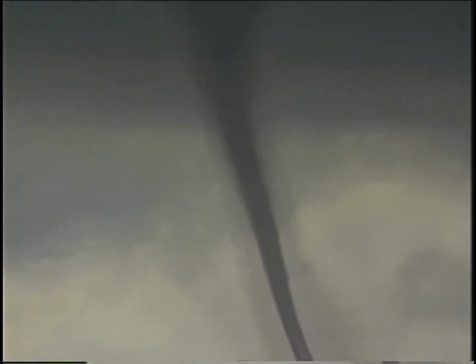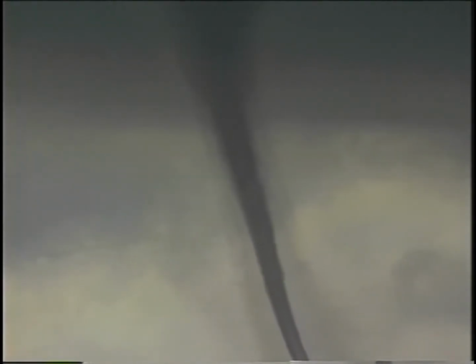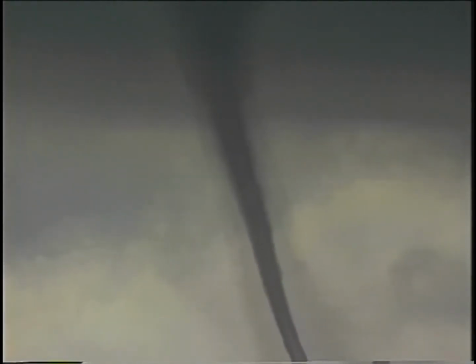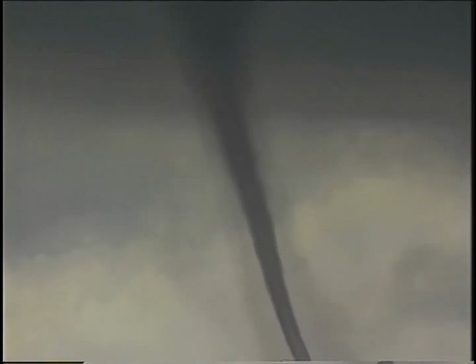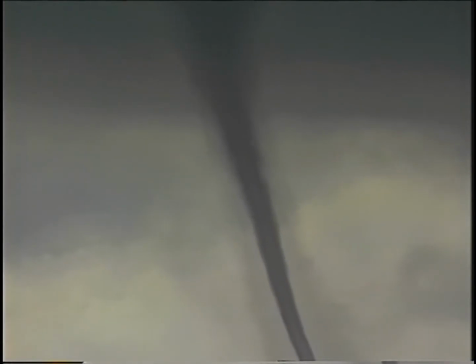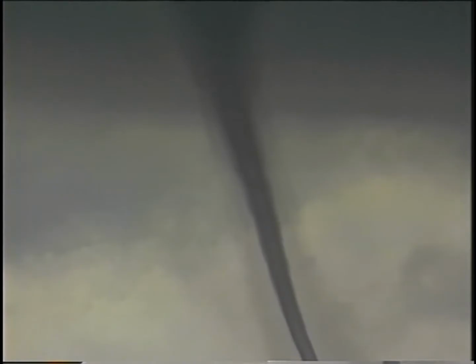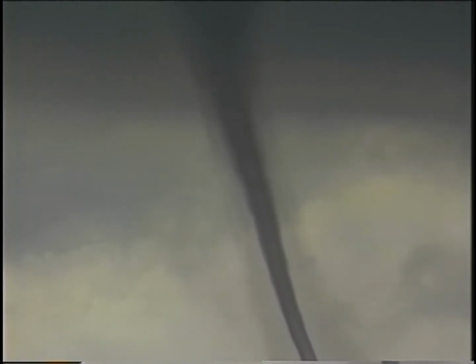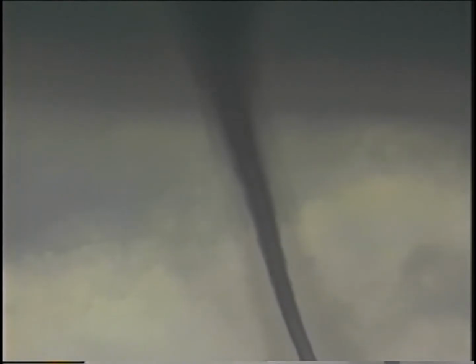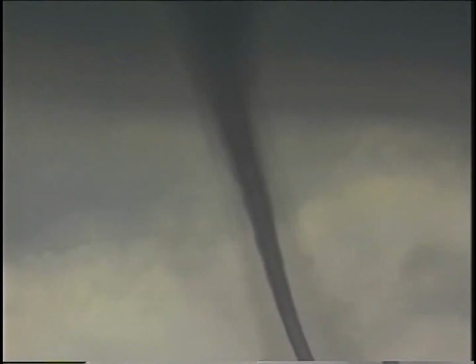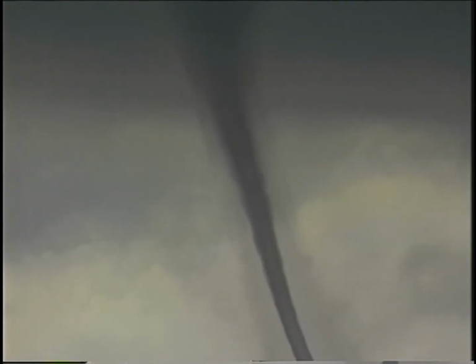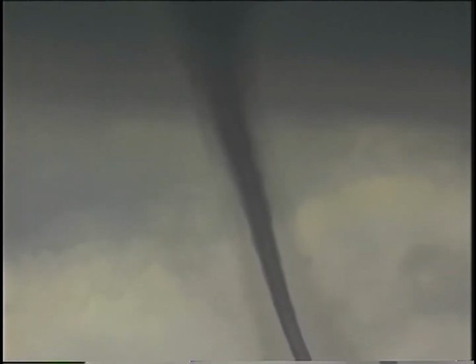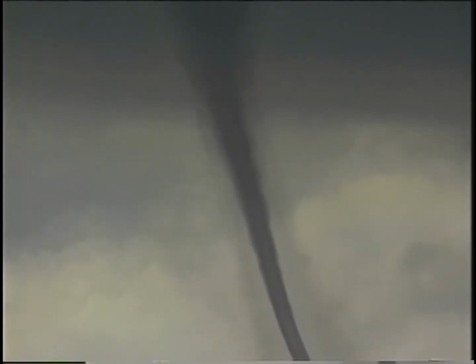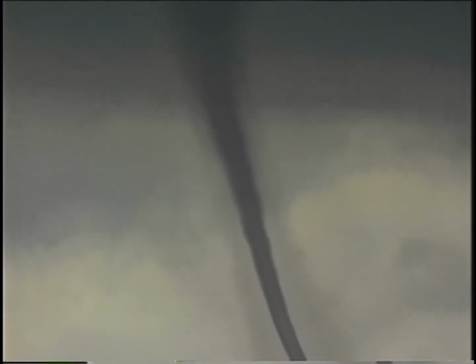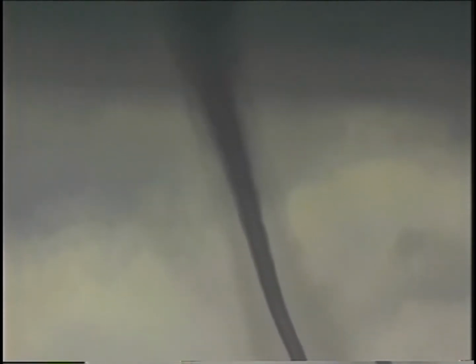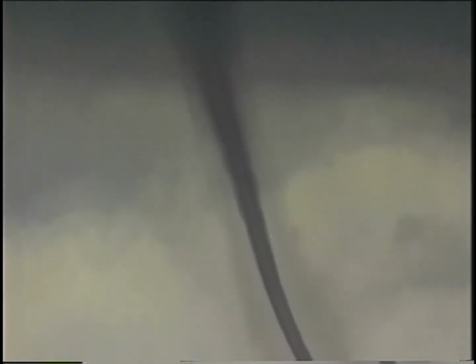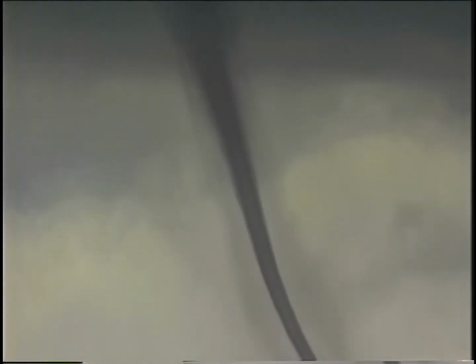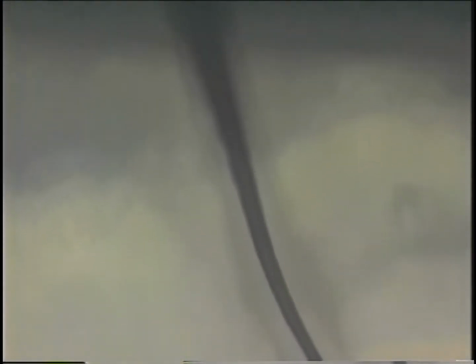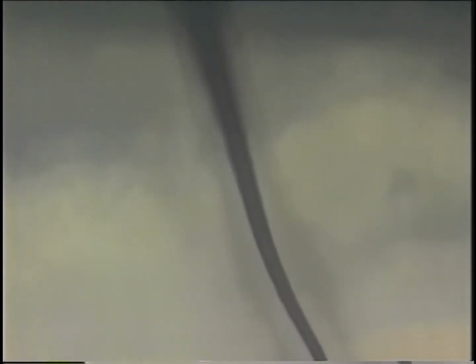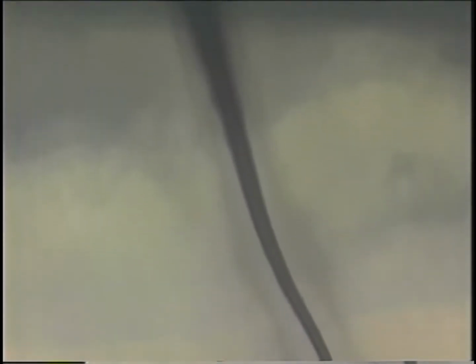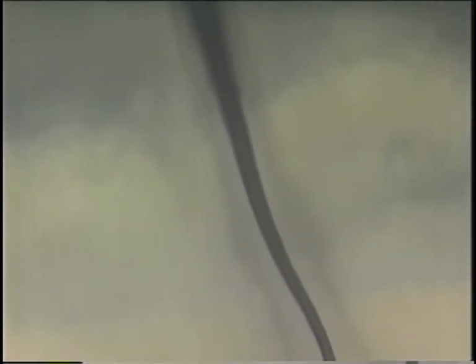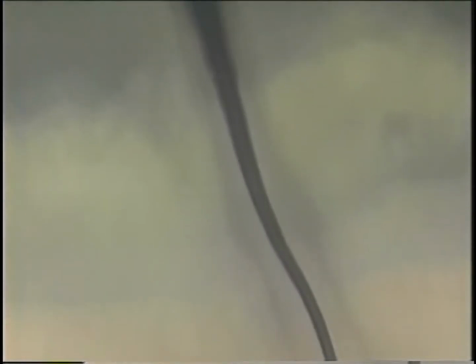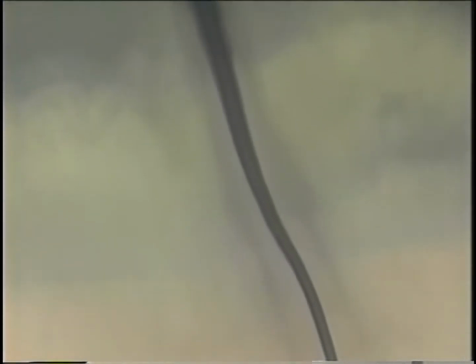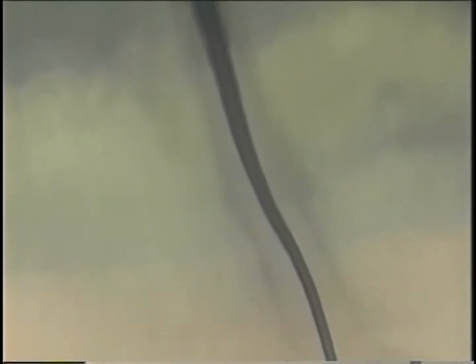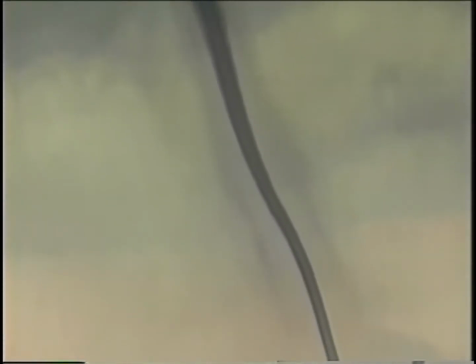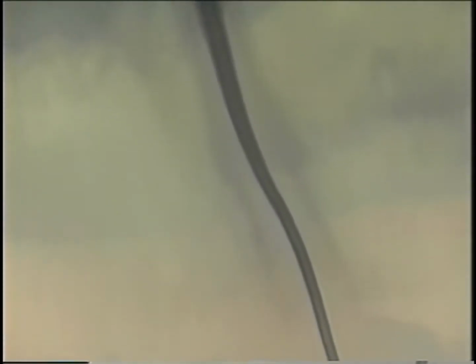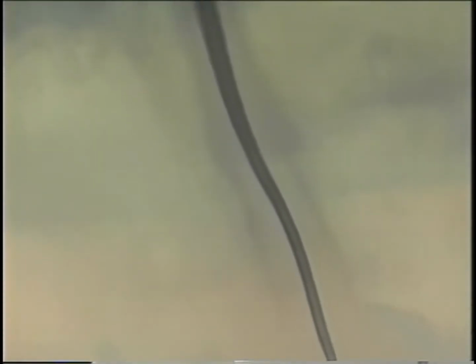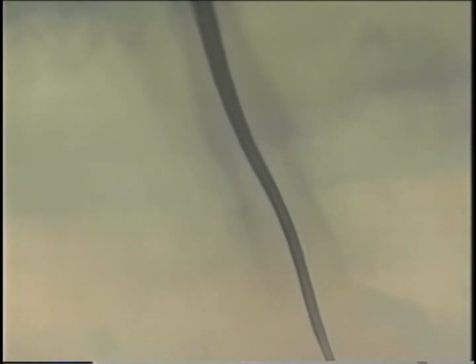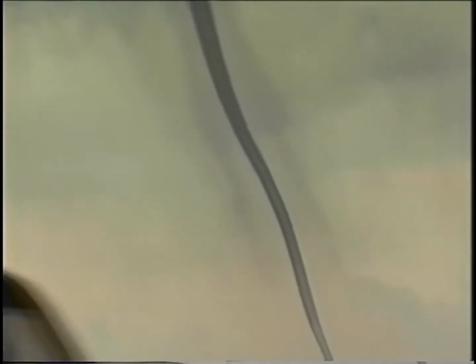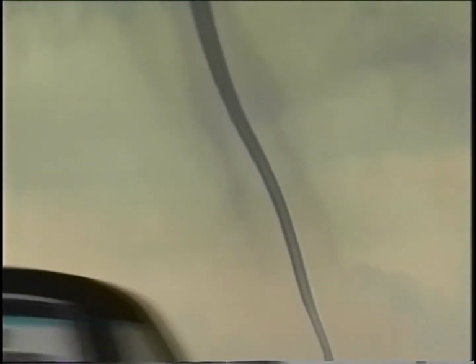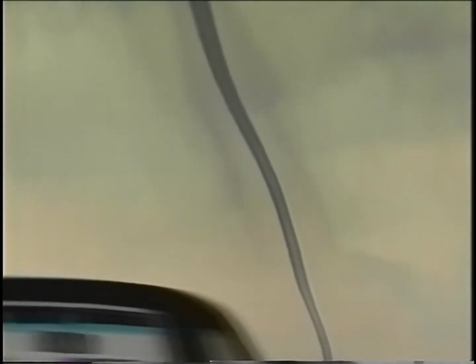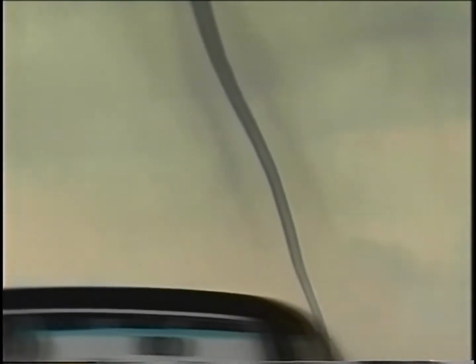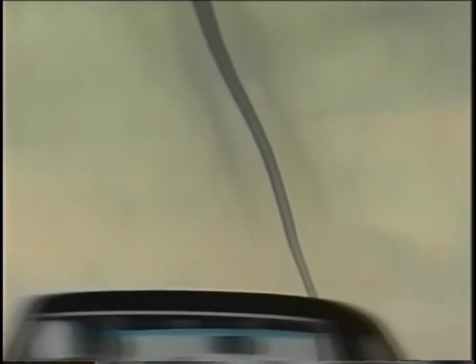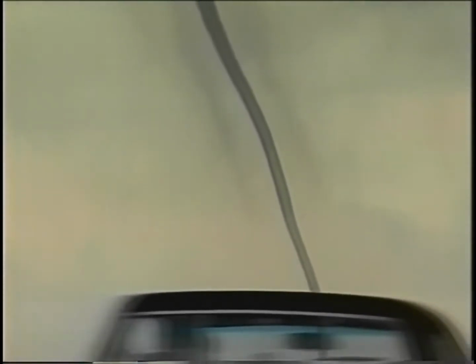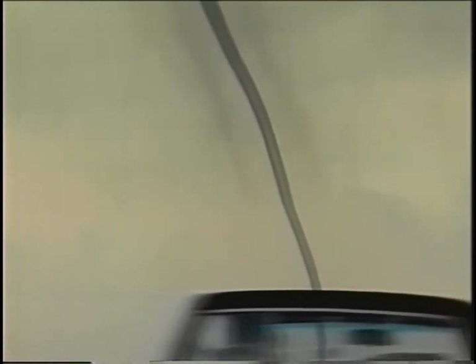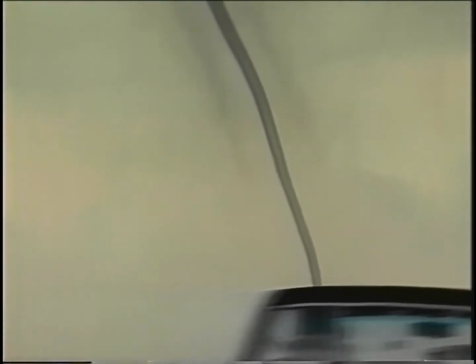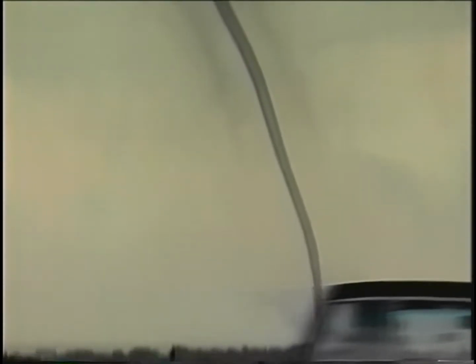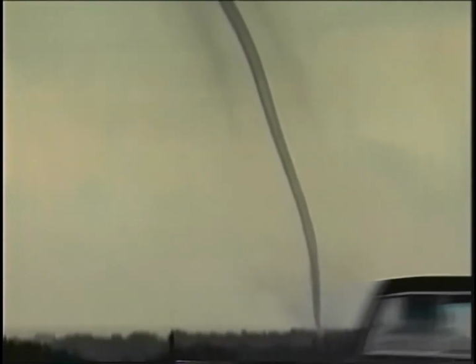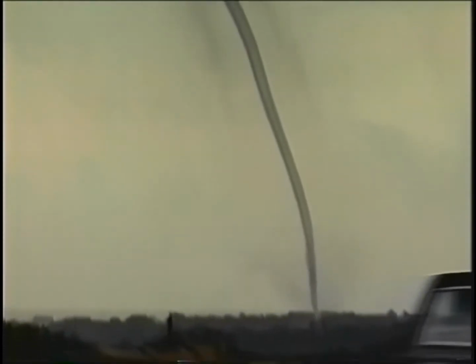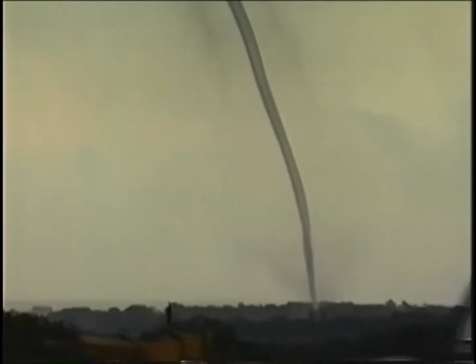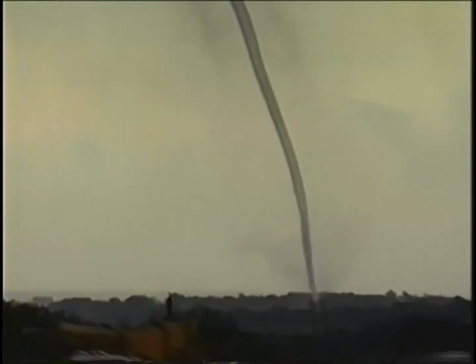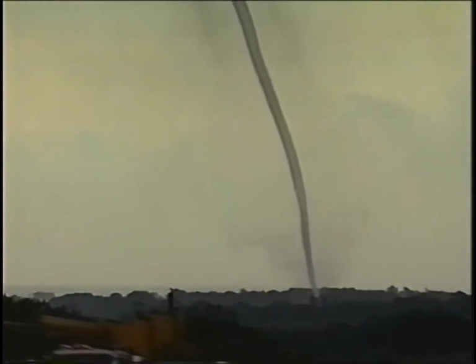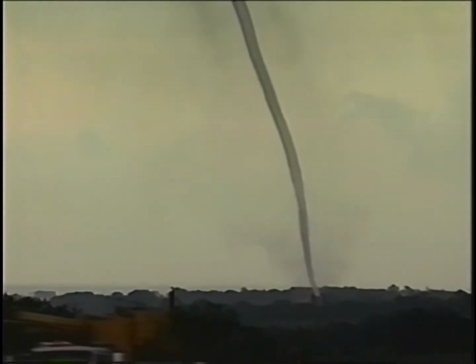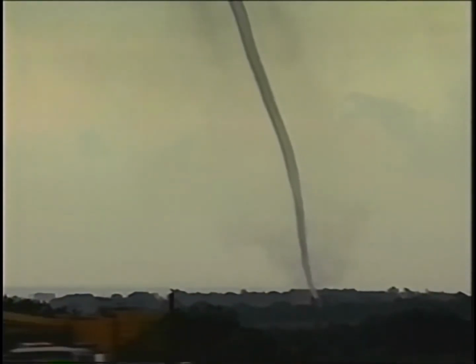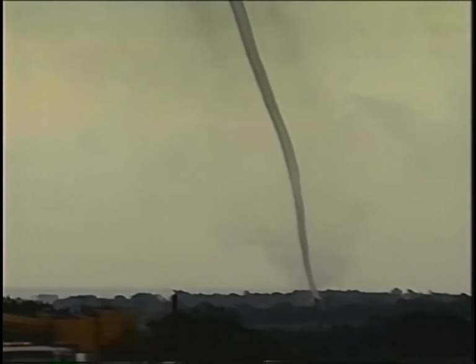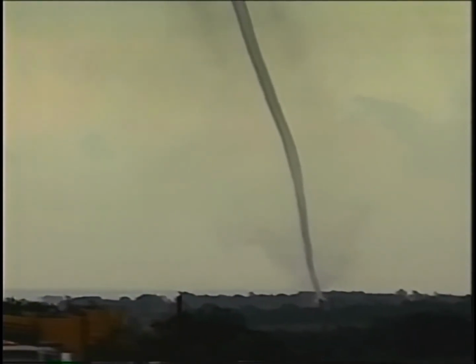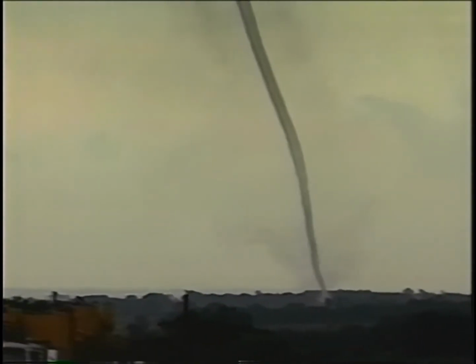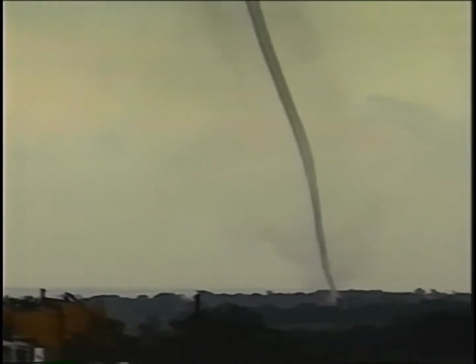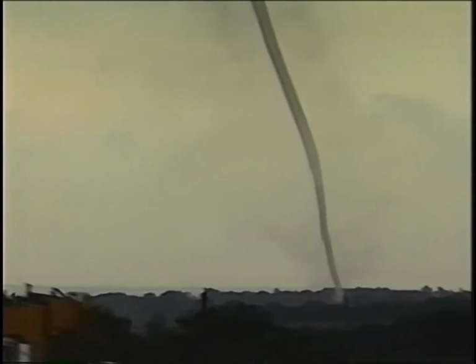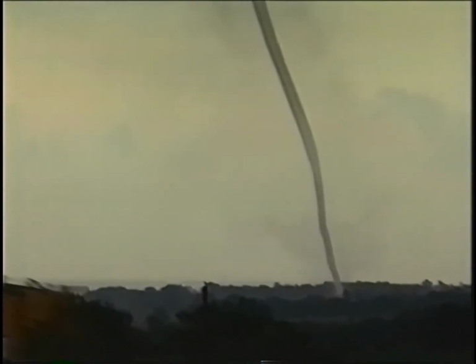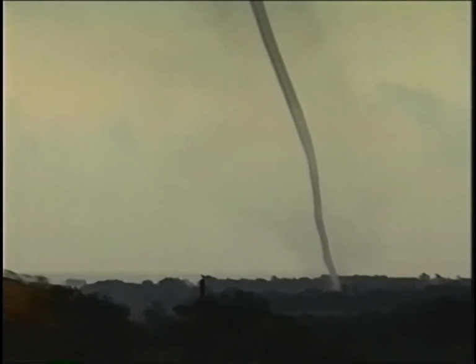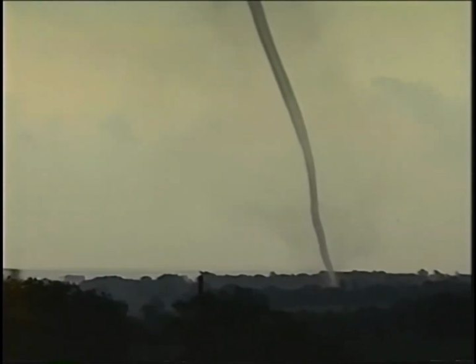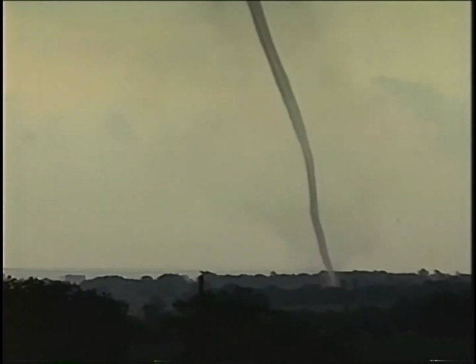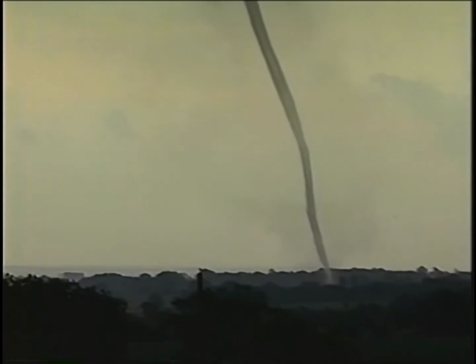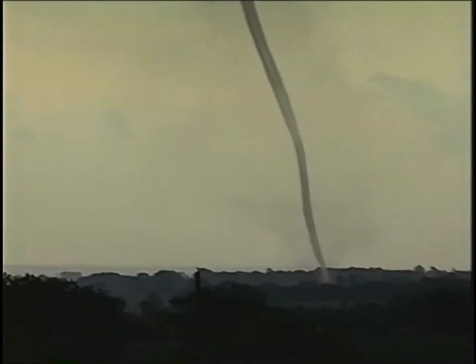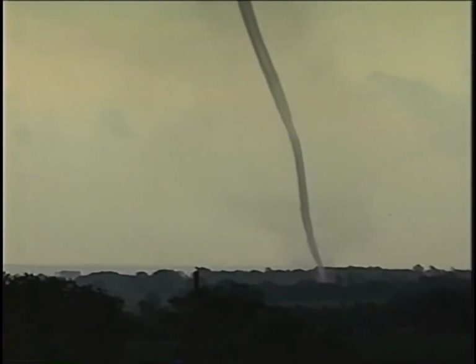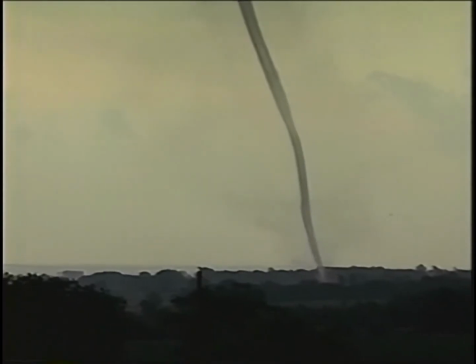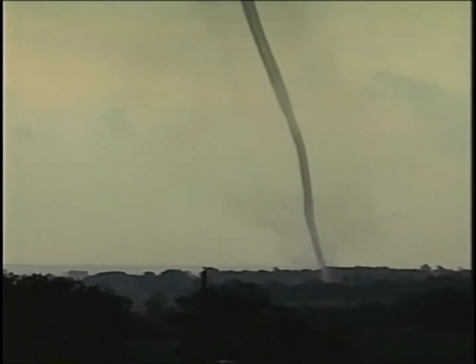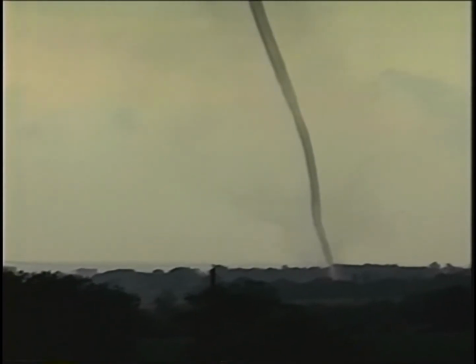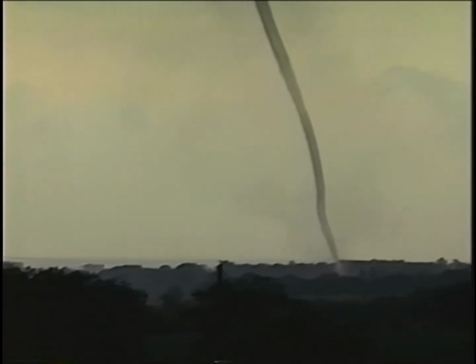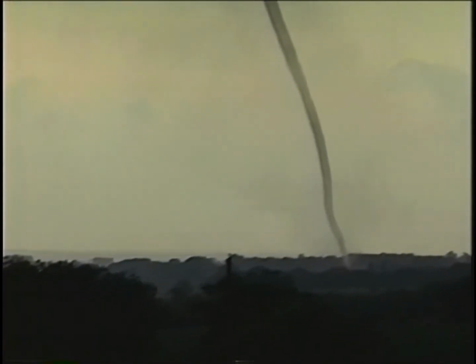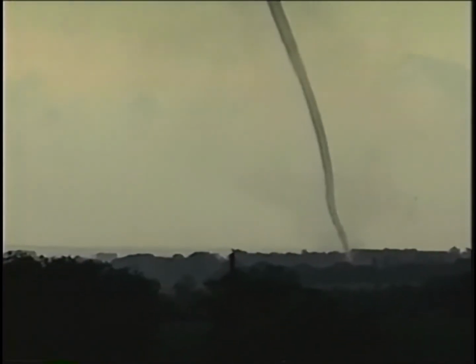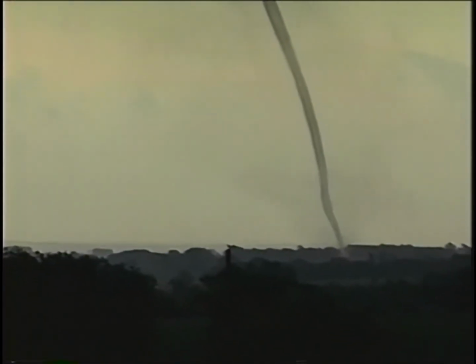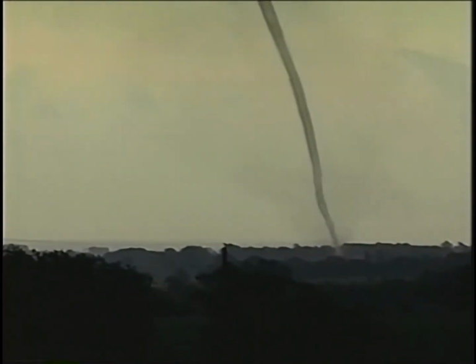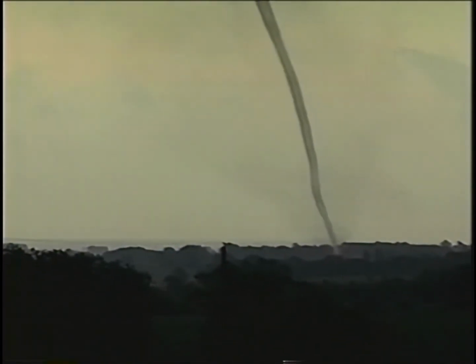A tornado kills with its twisting winds. But mercifully, it can only affect a small area.